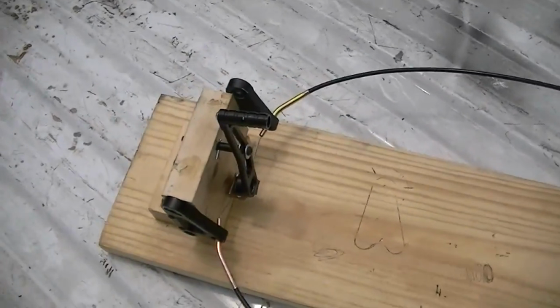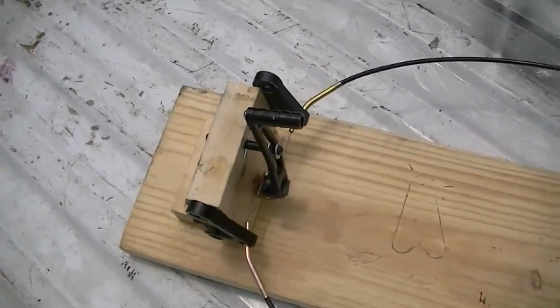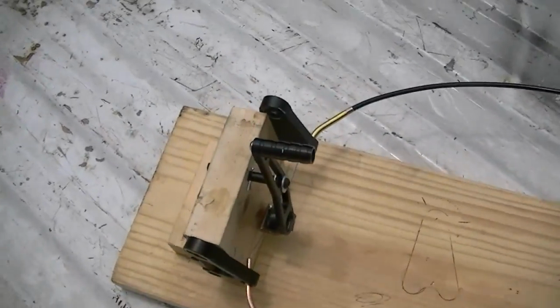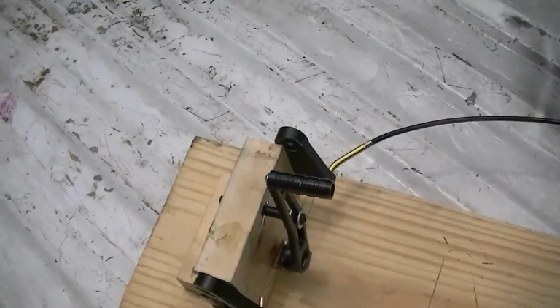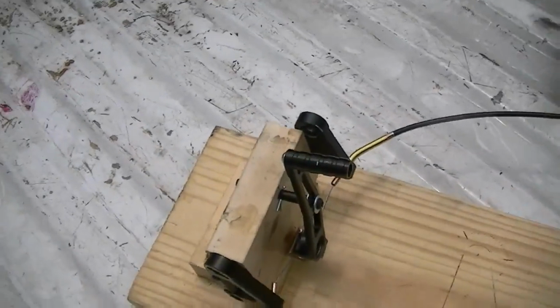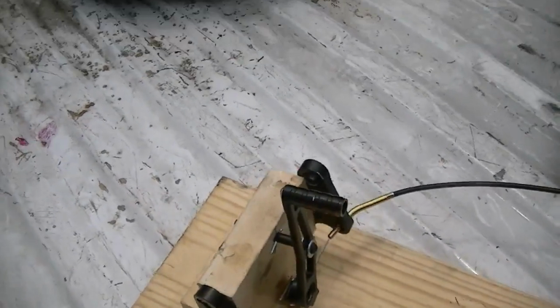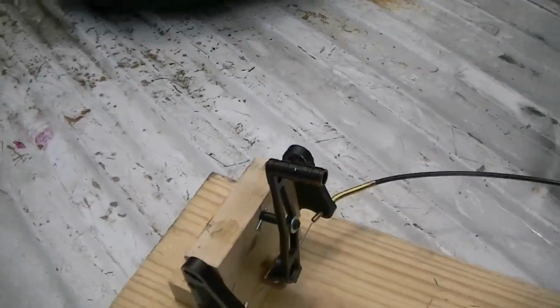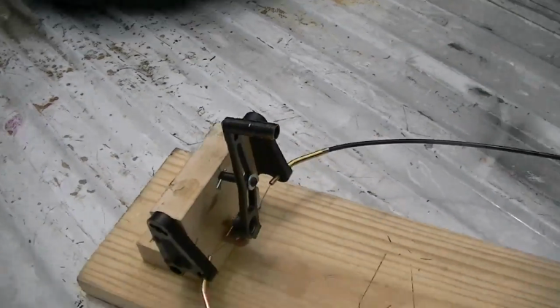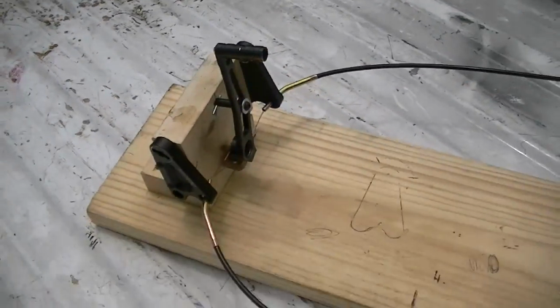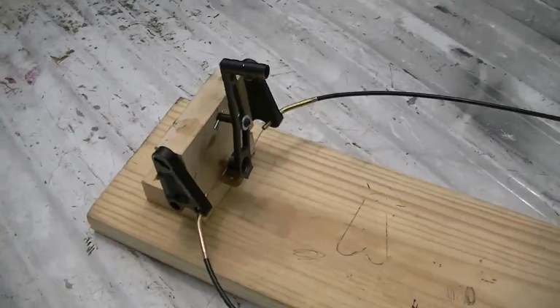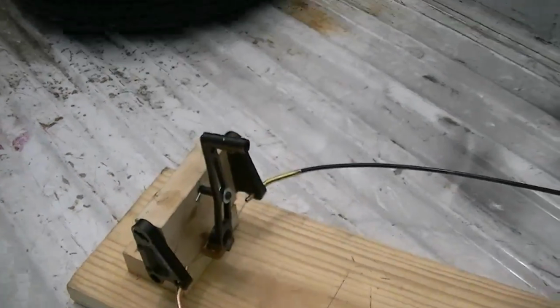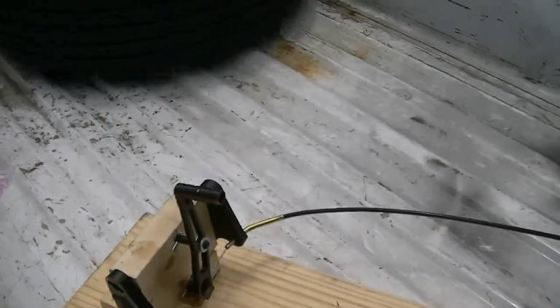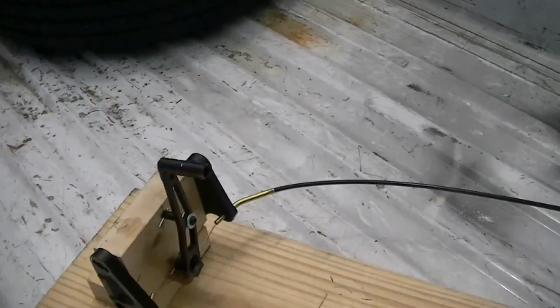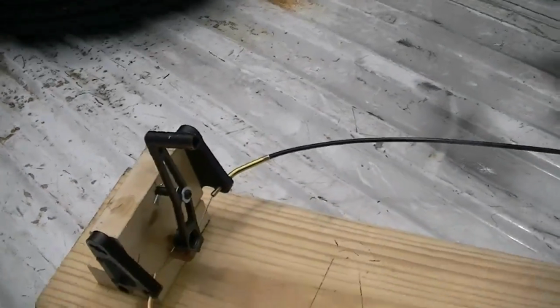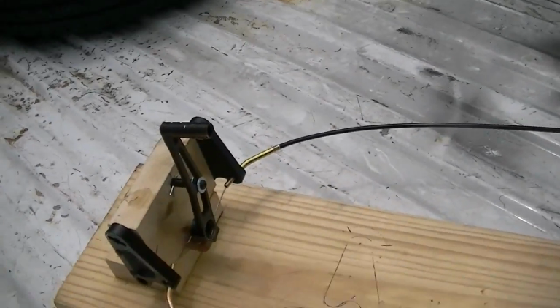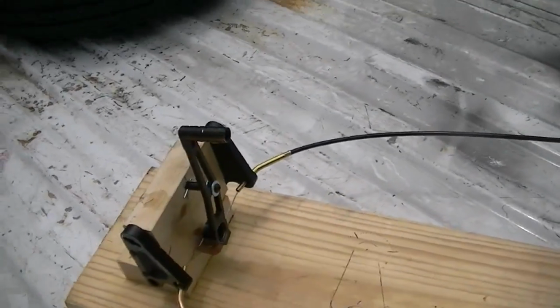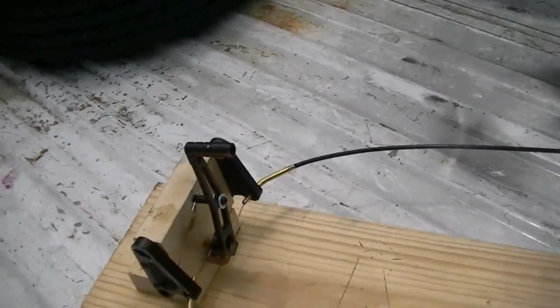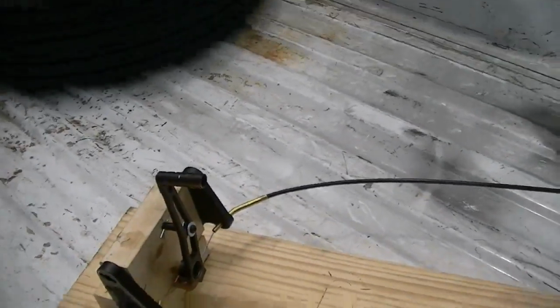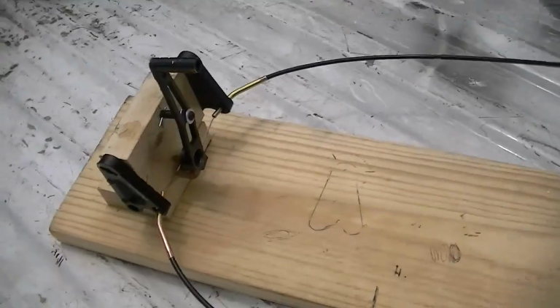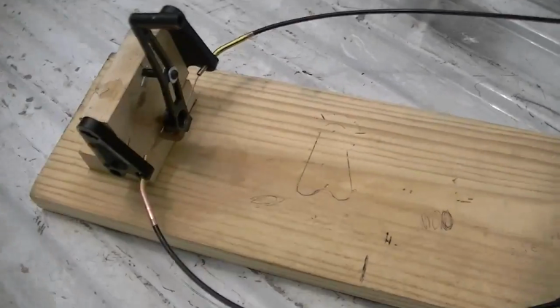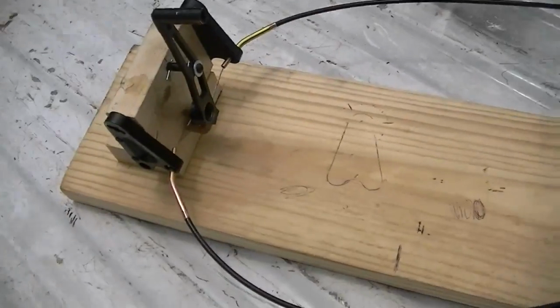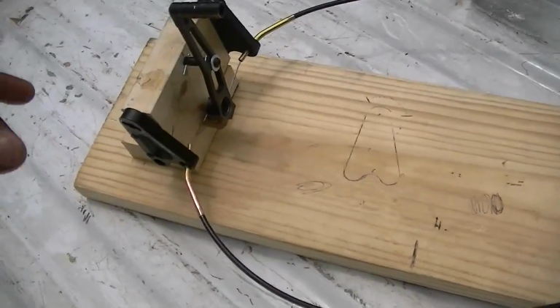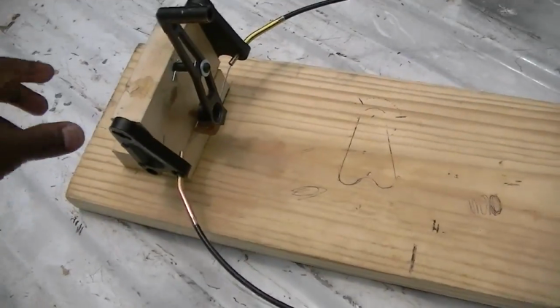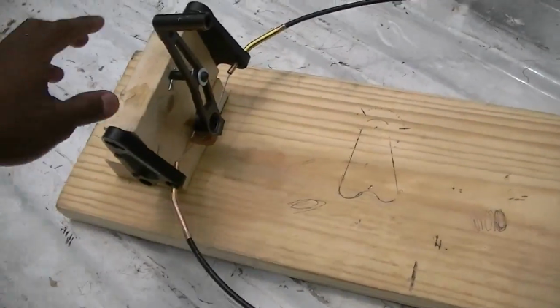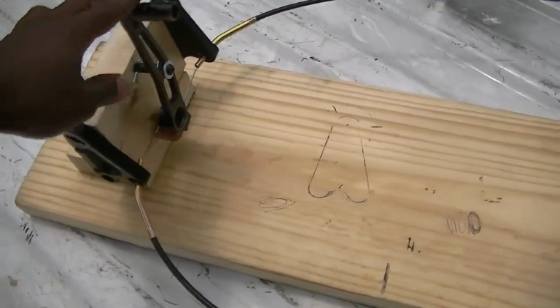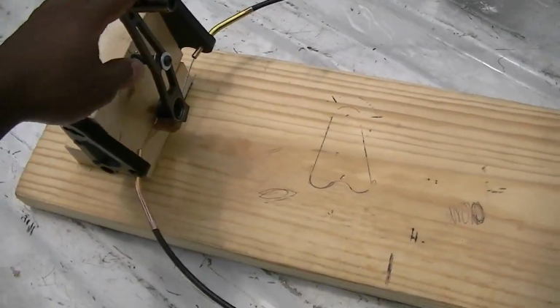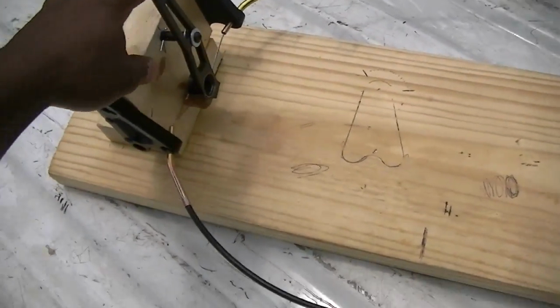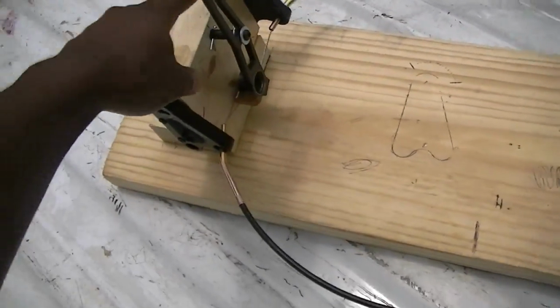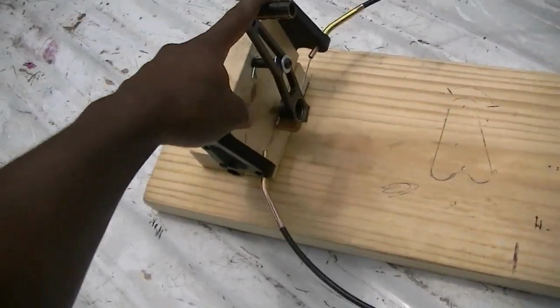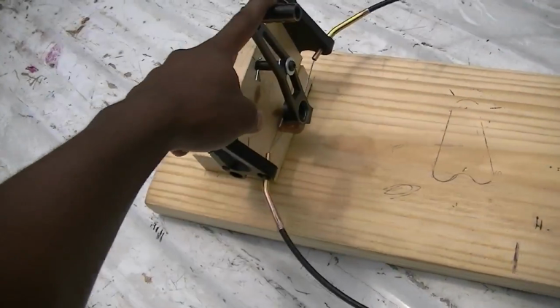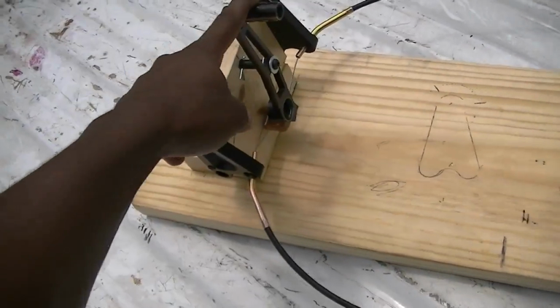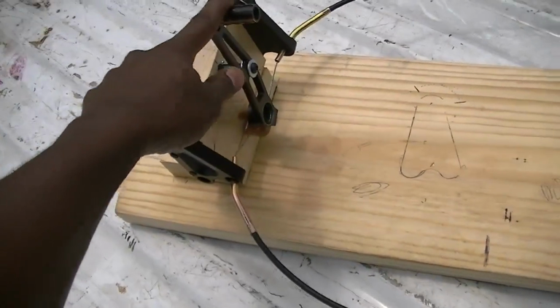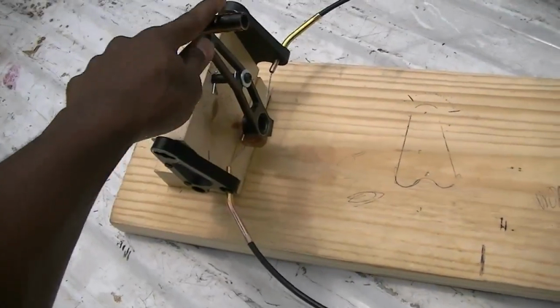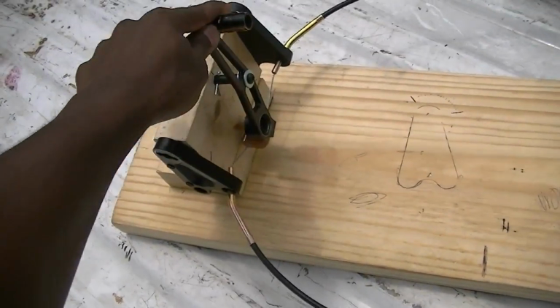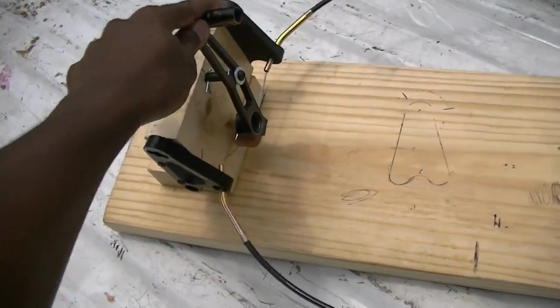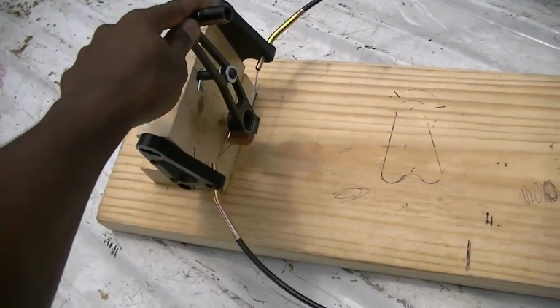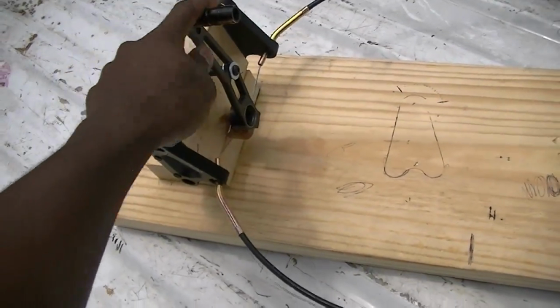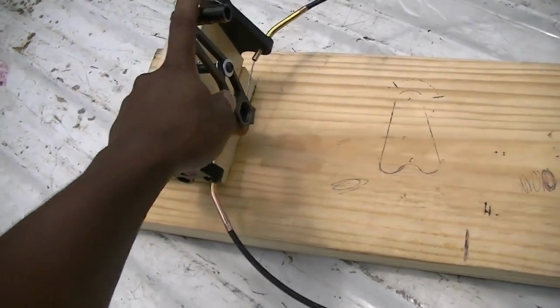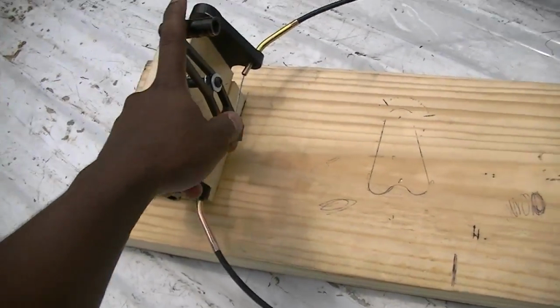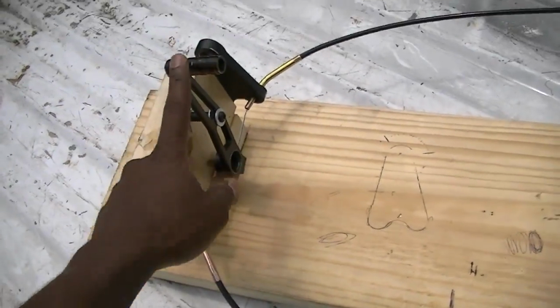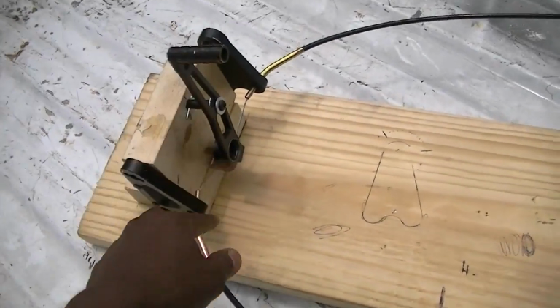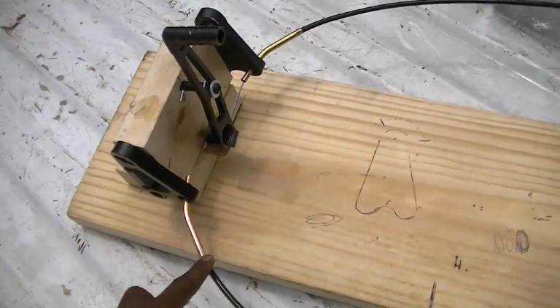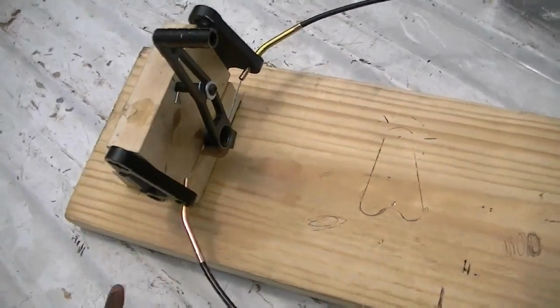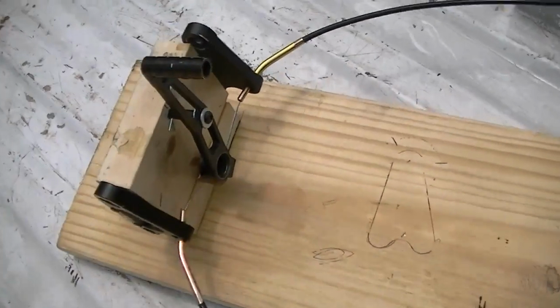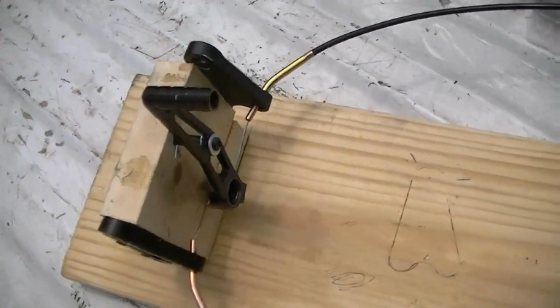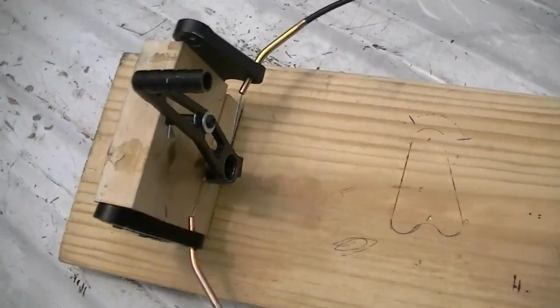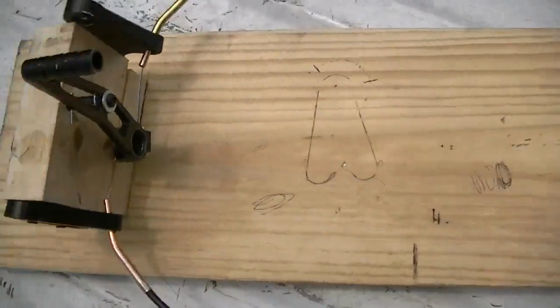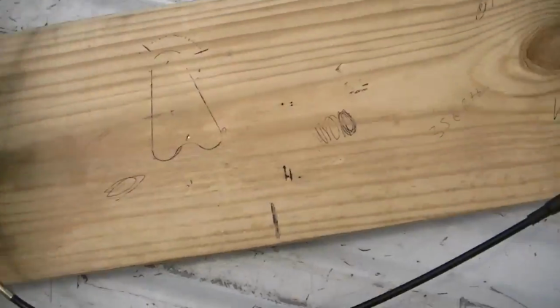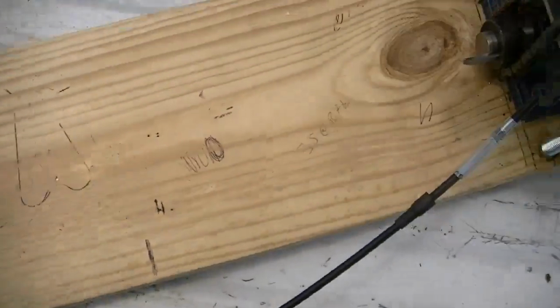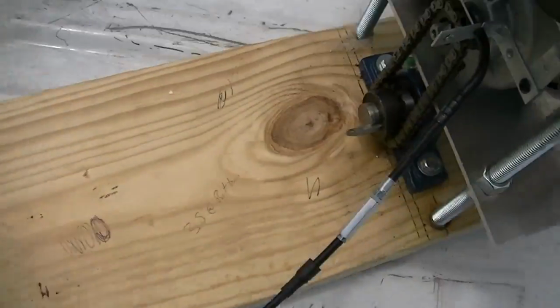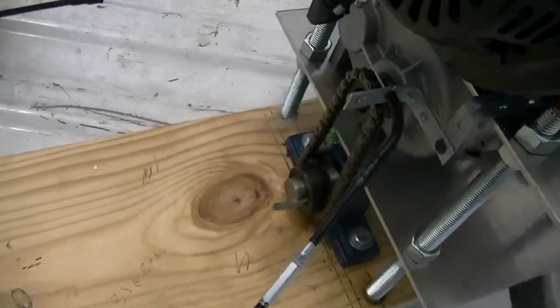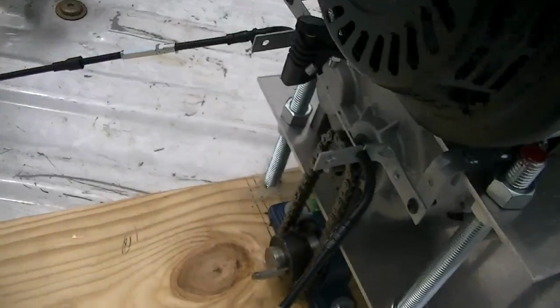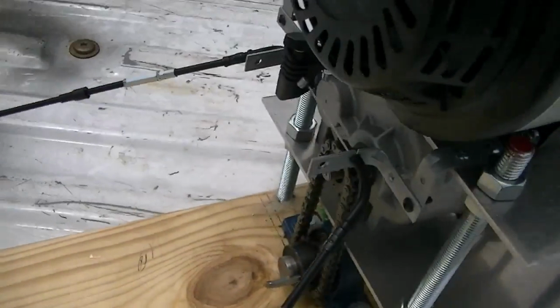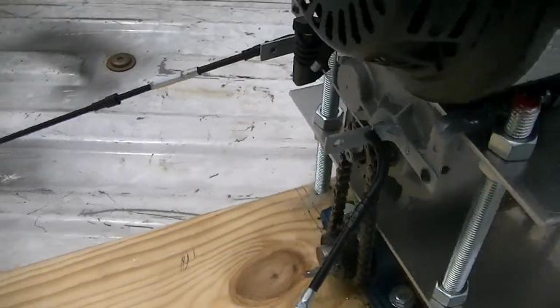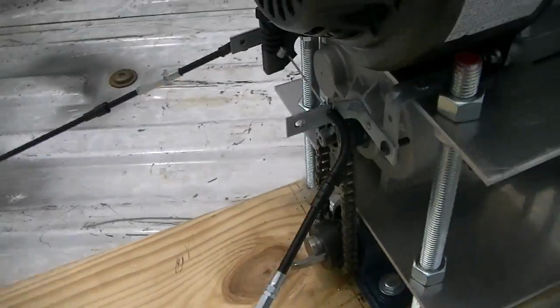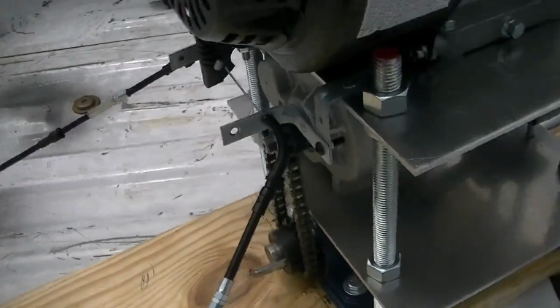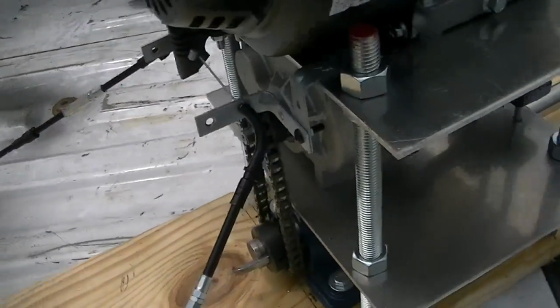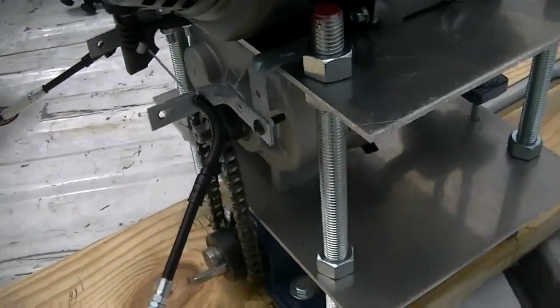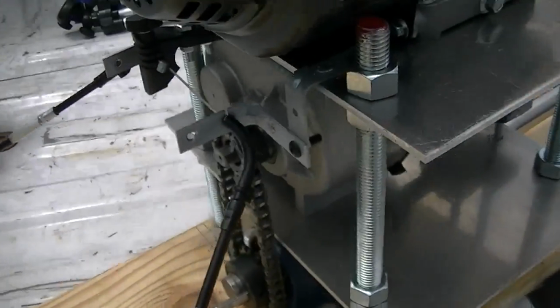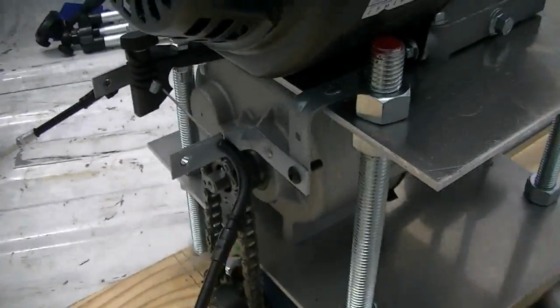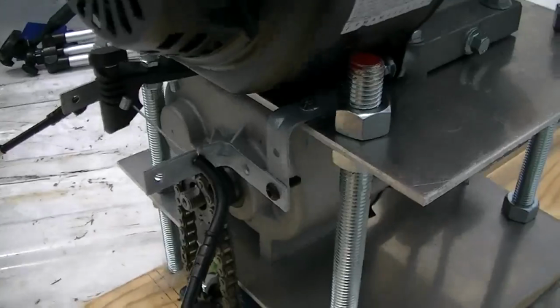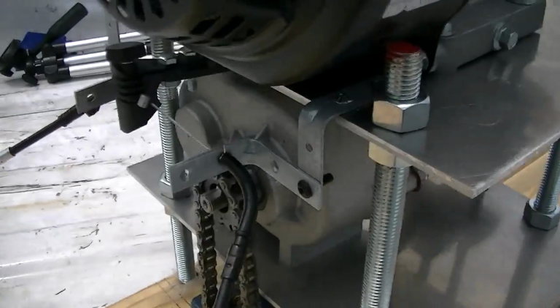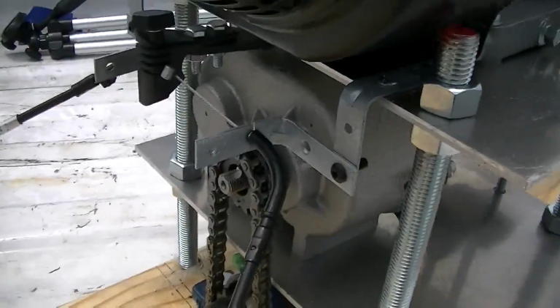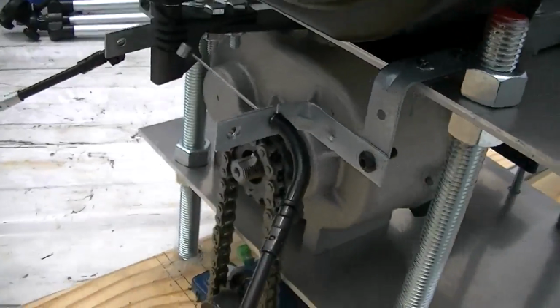What I've been working on while I was away was this shifter right here. This is basically to control the gearbox.